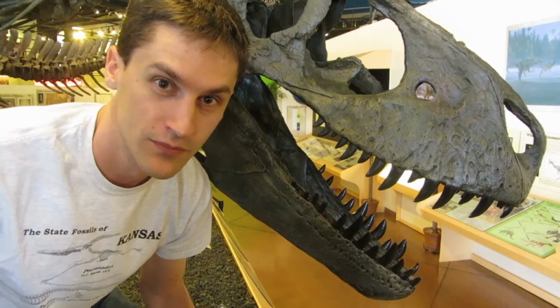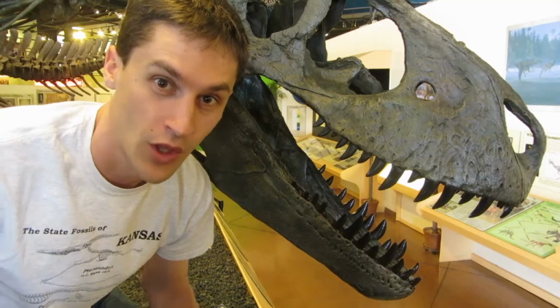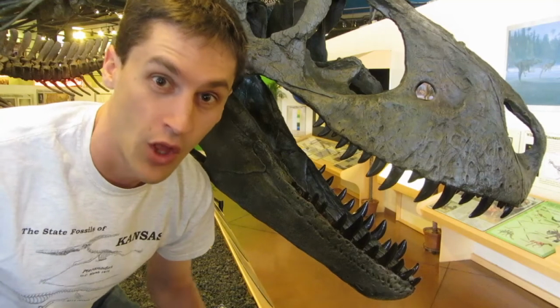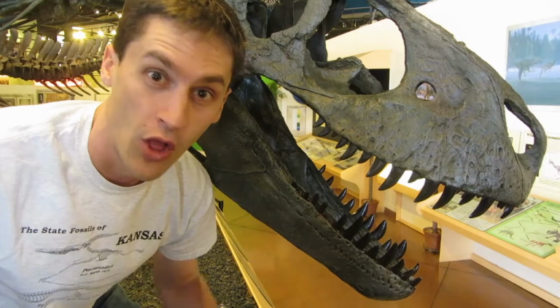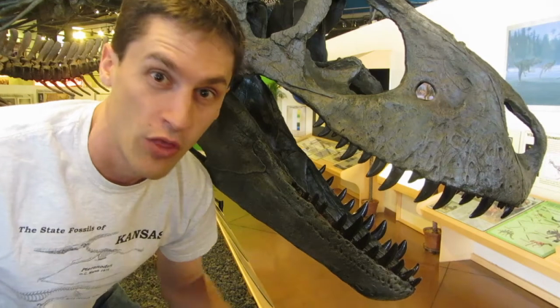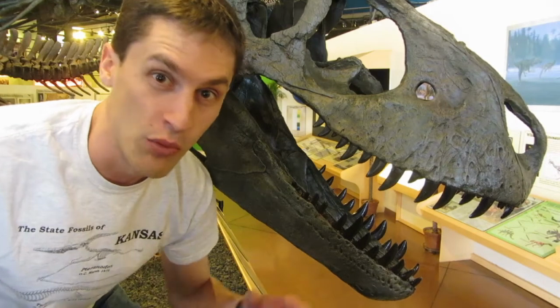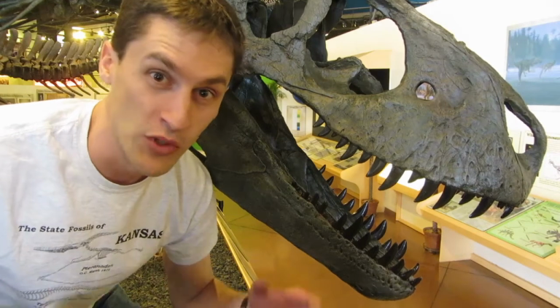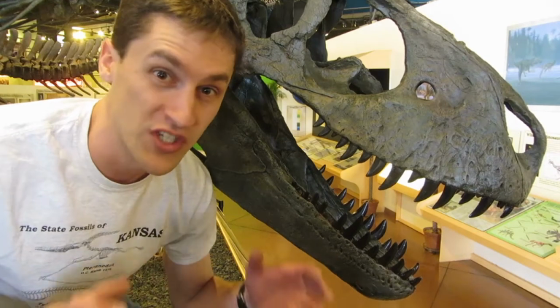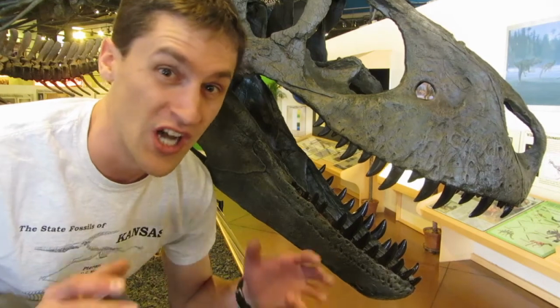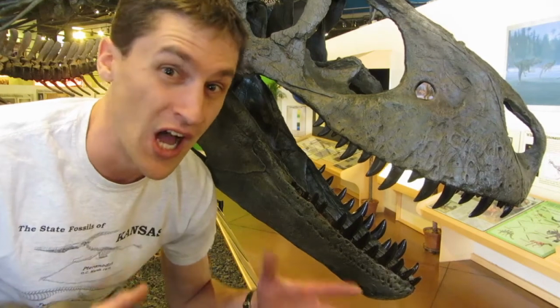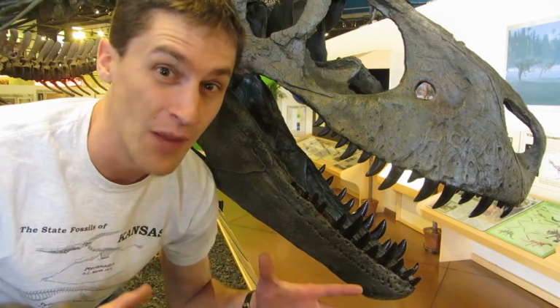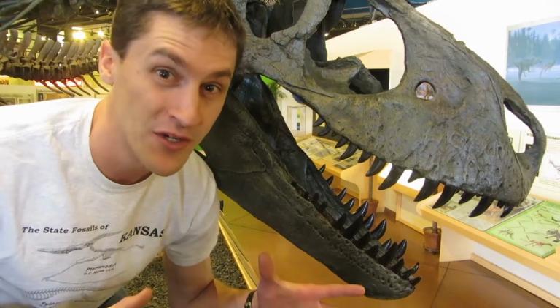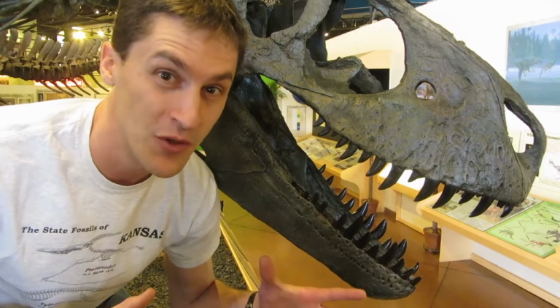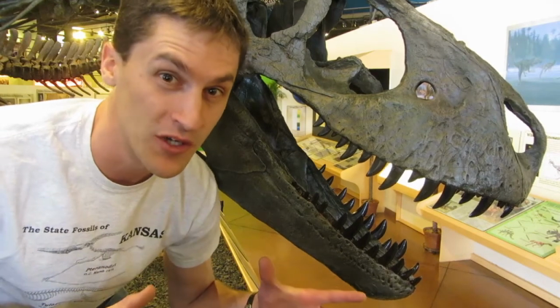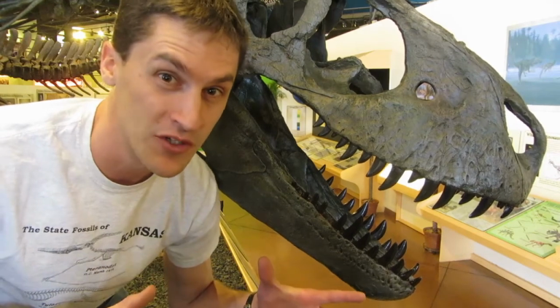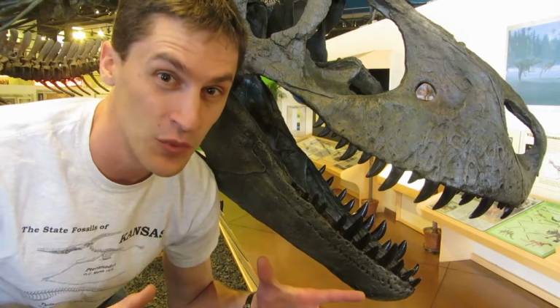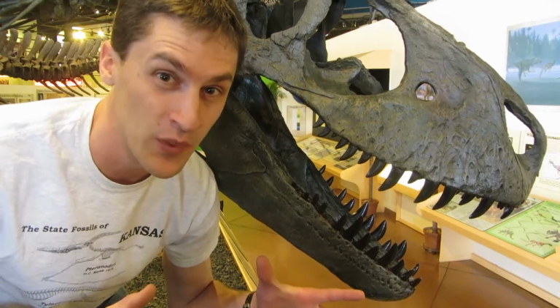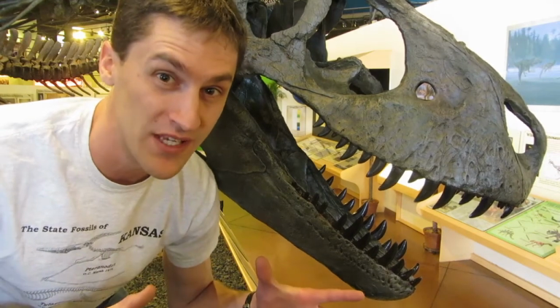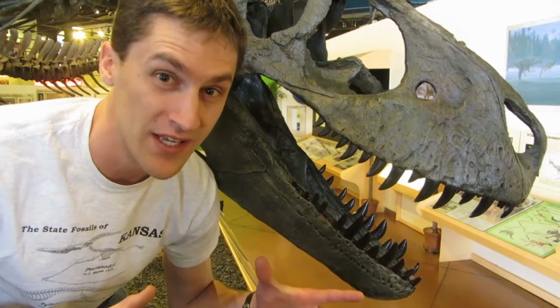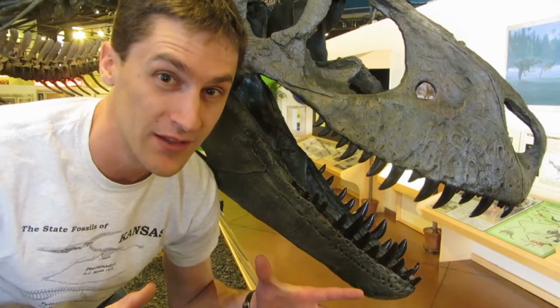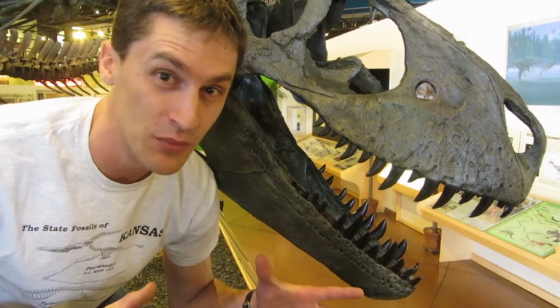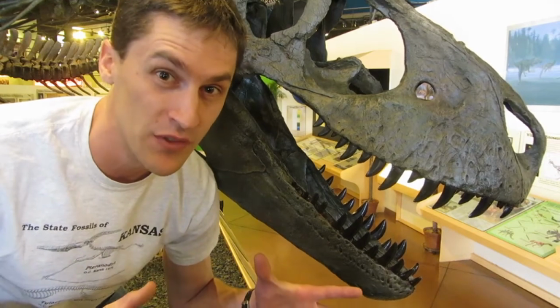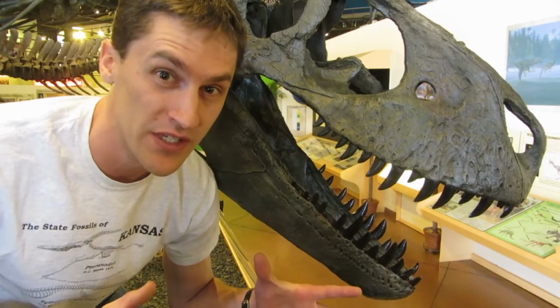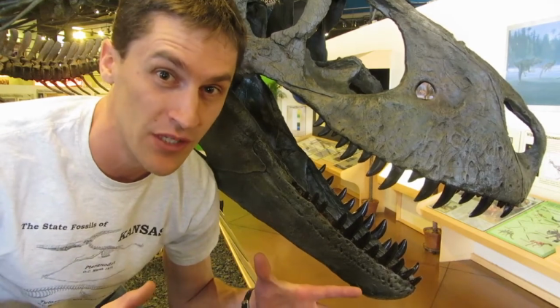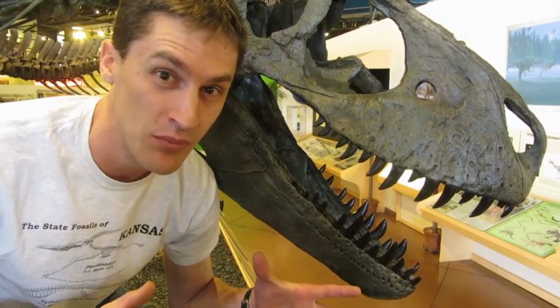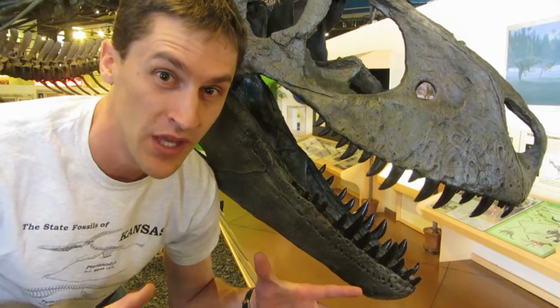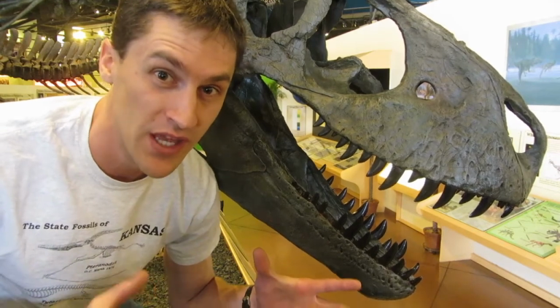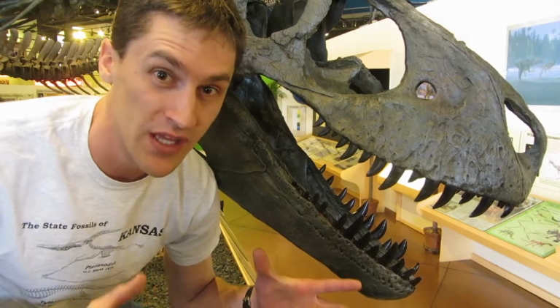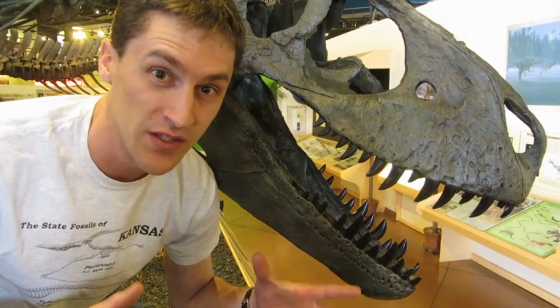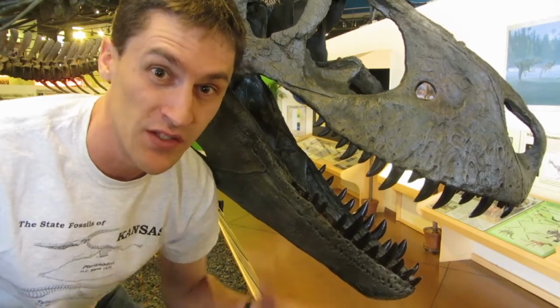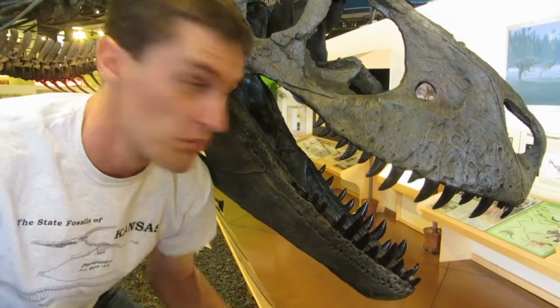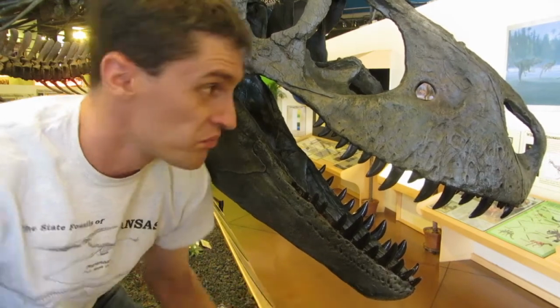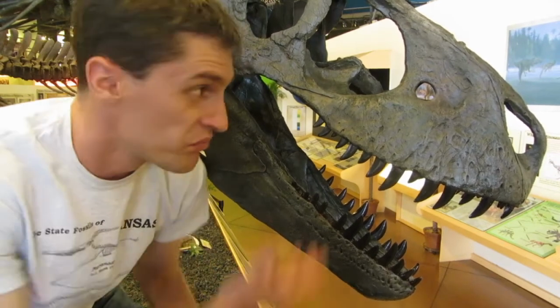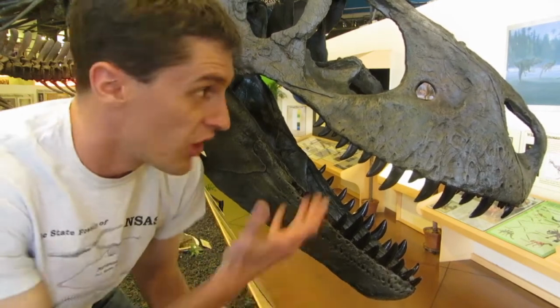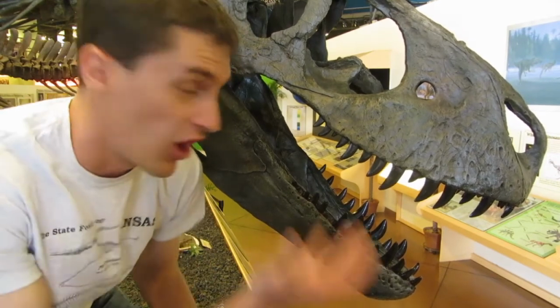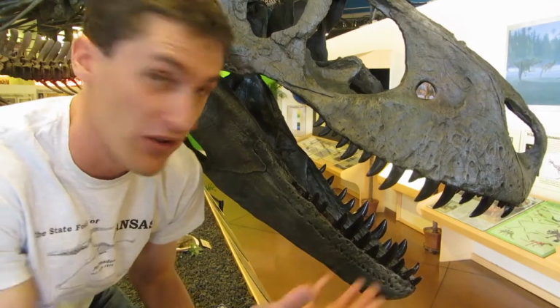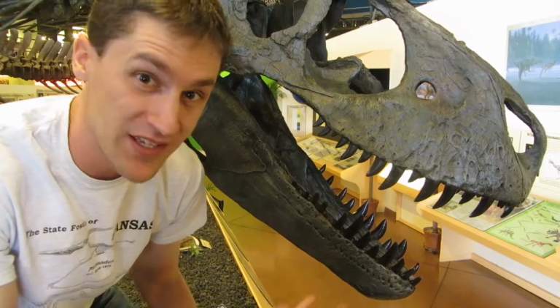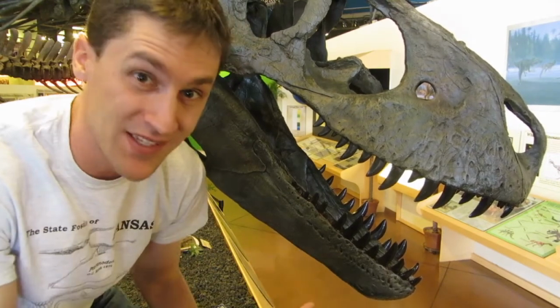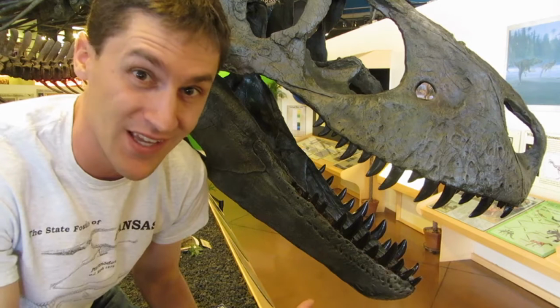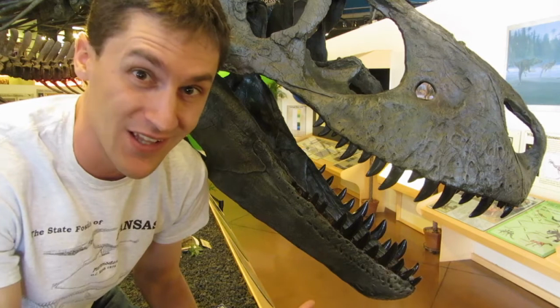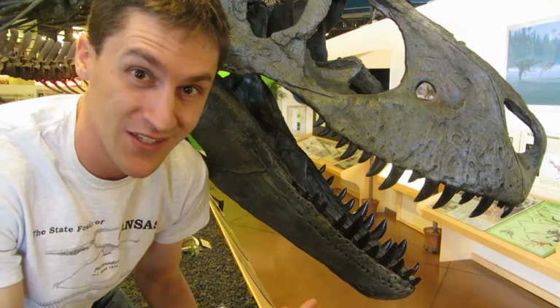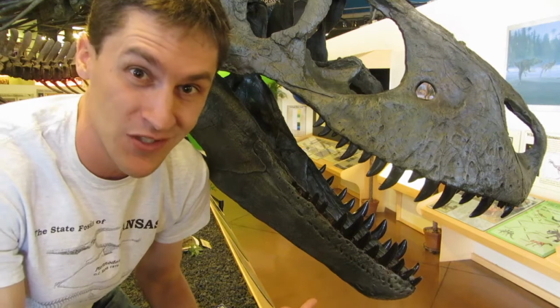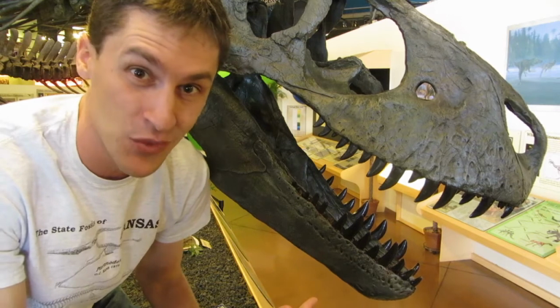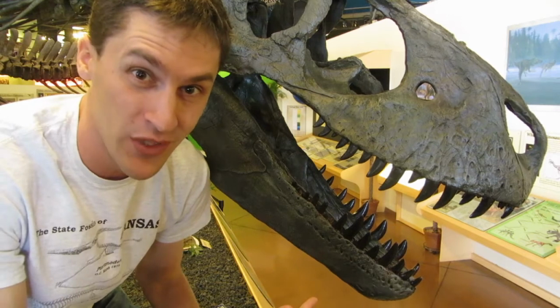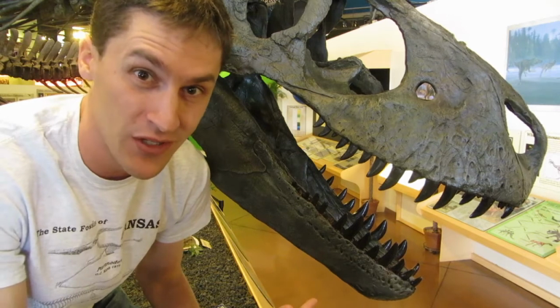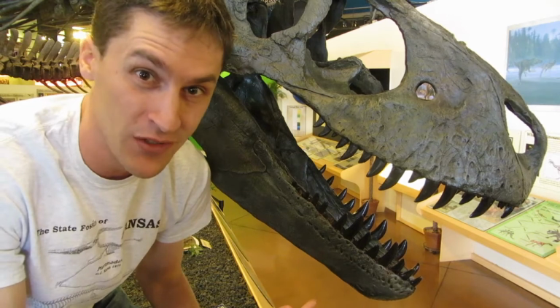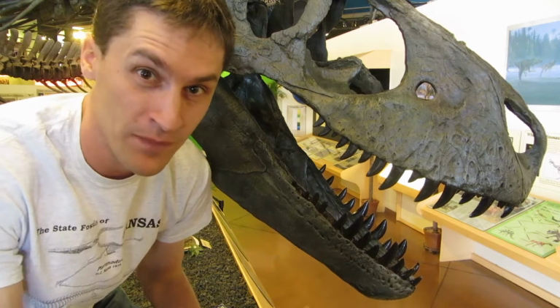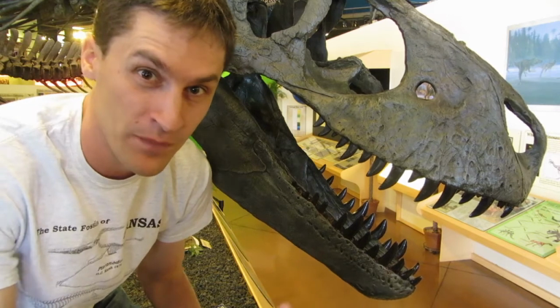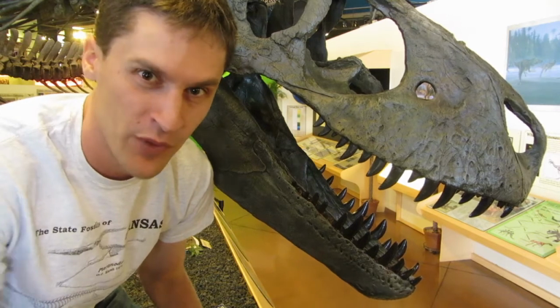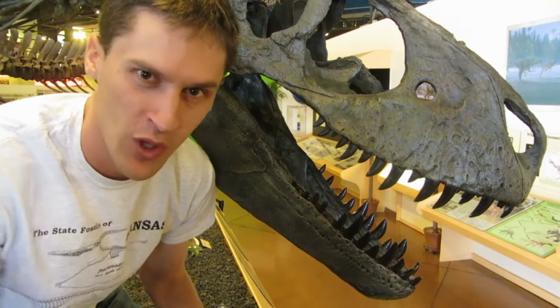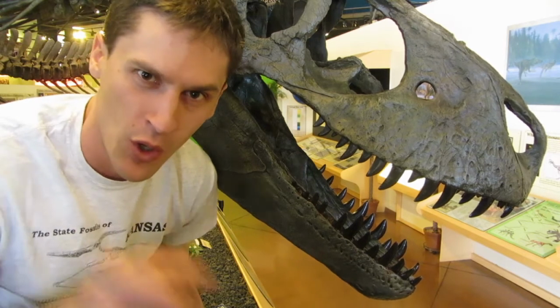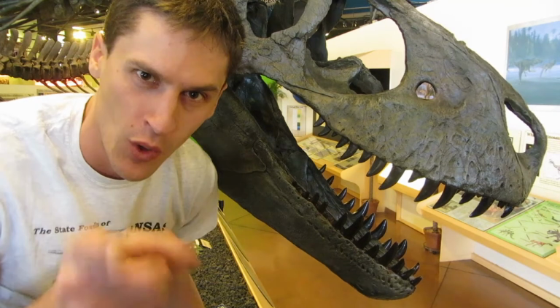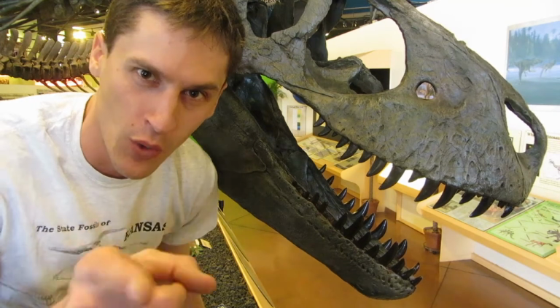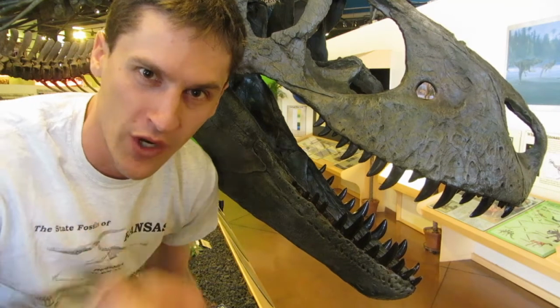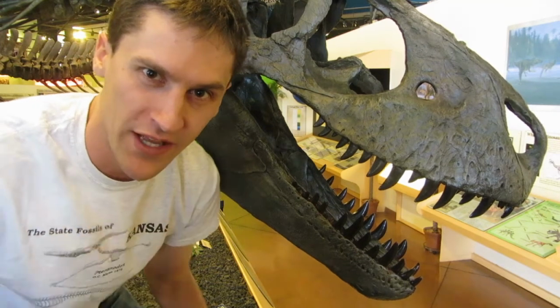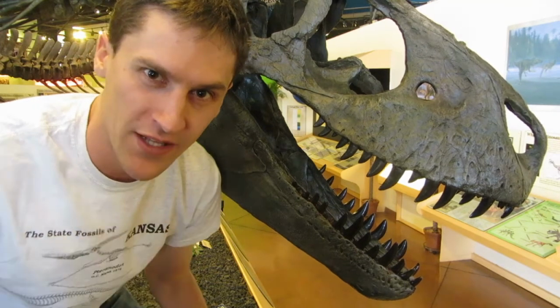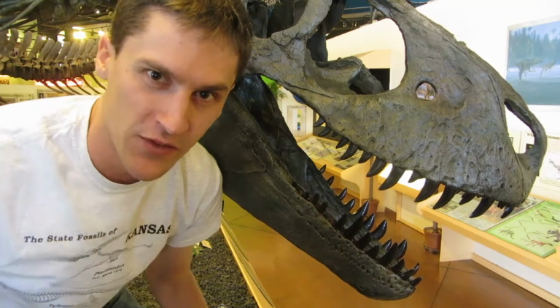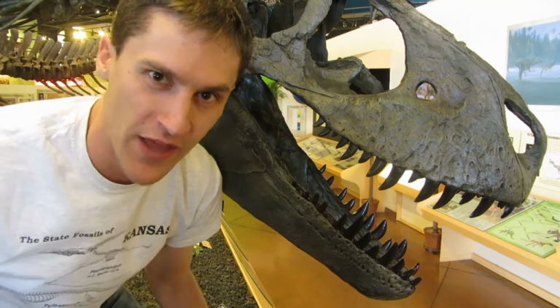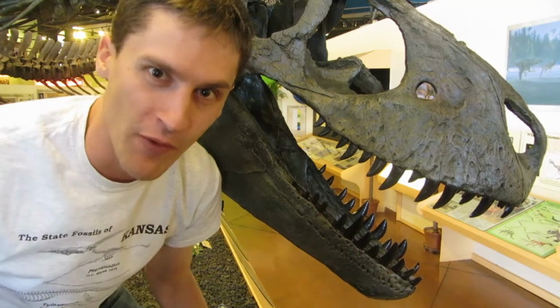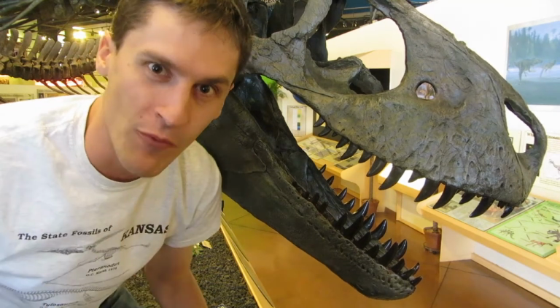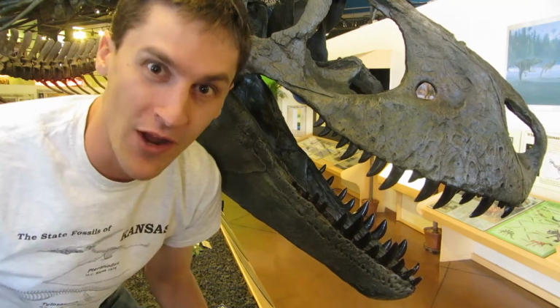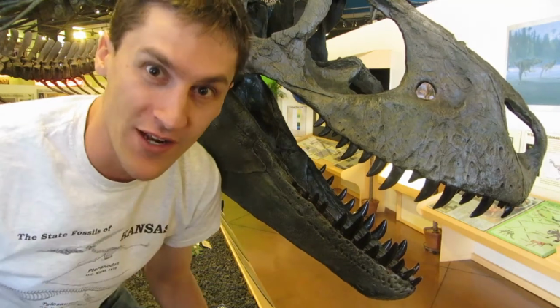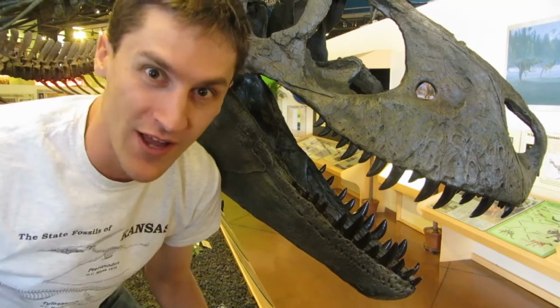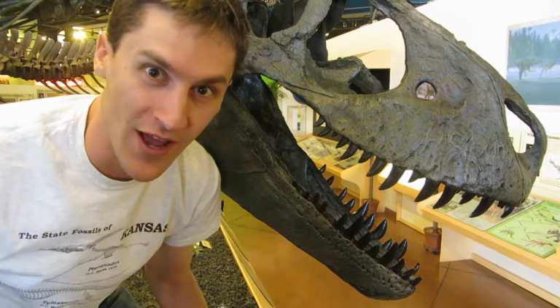The most common question we get at the museum is, are these skeletons real? We're going to answer that right now.